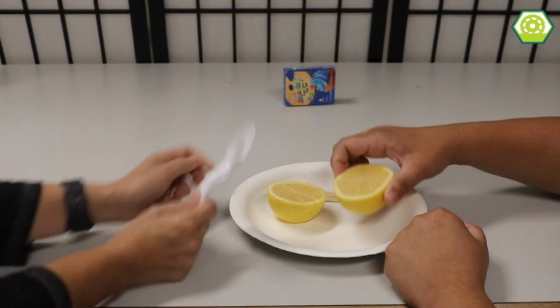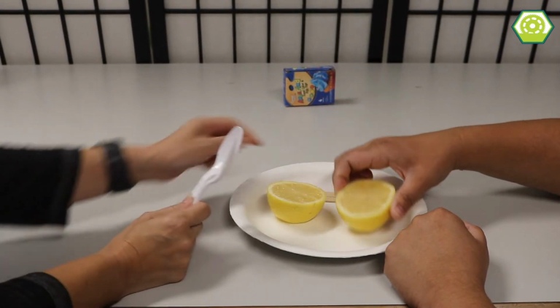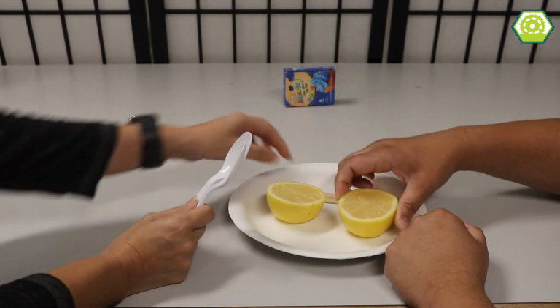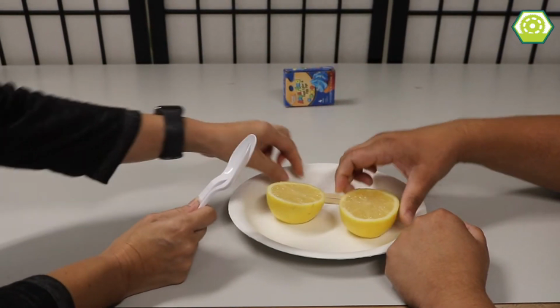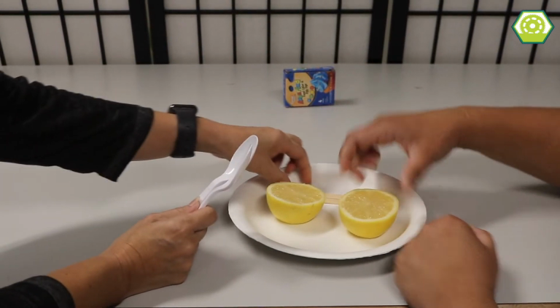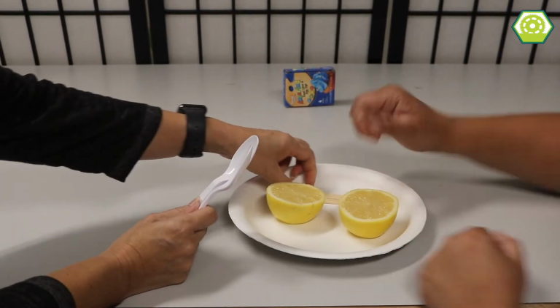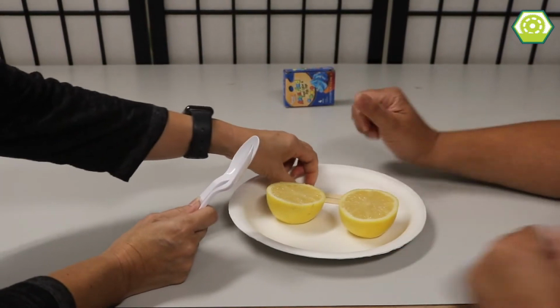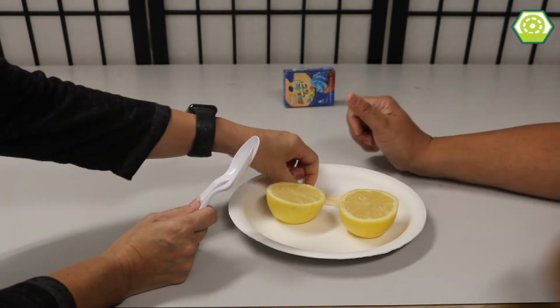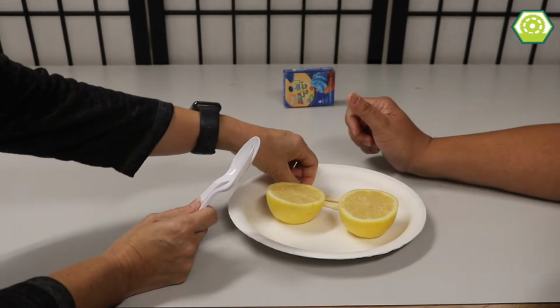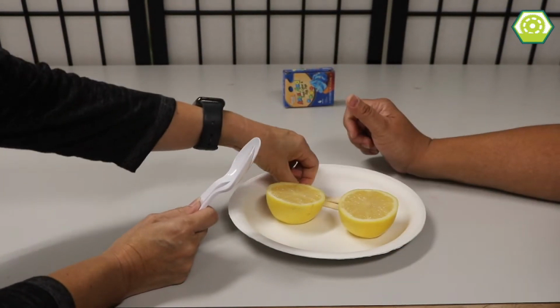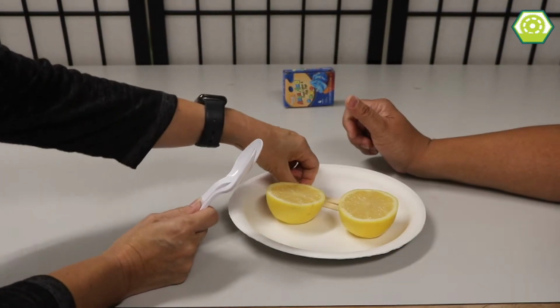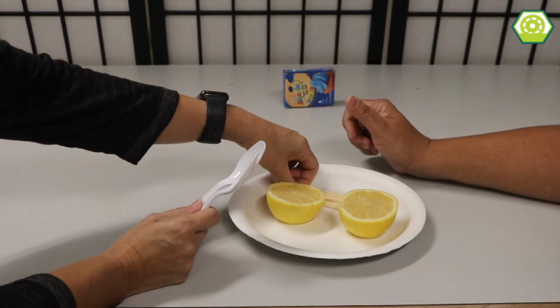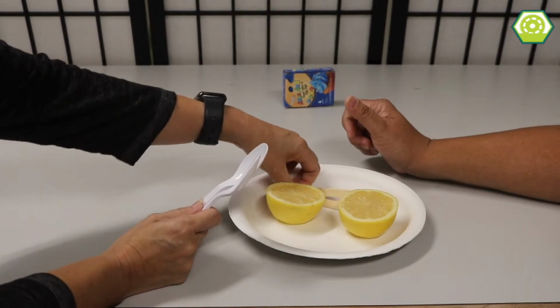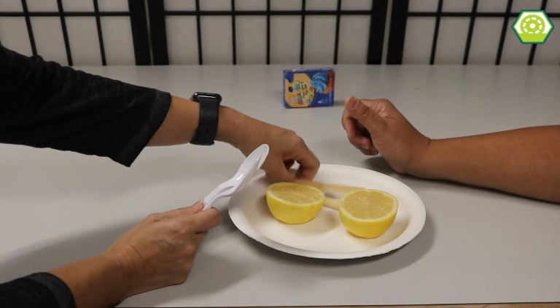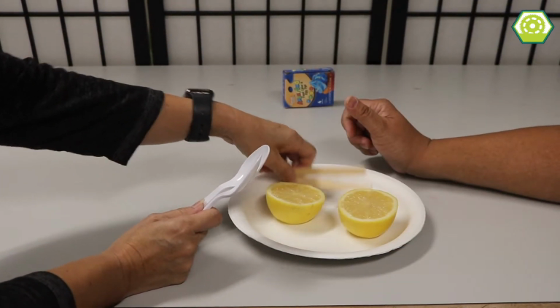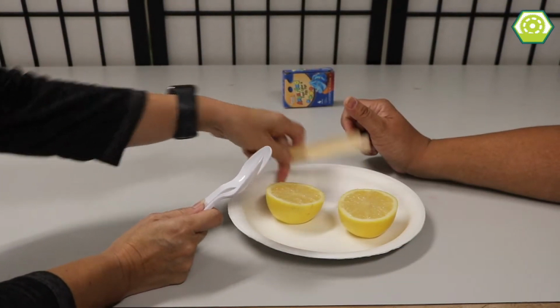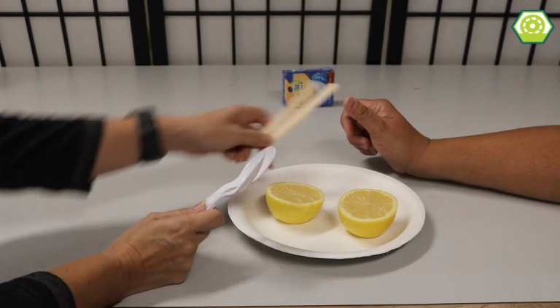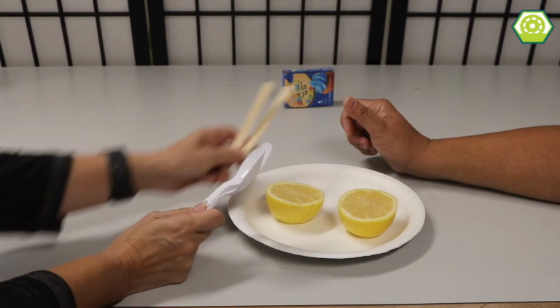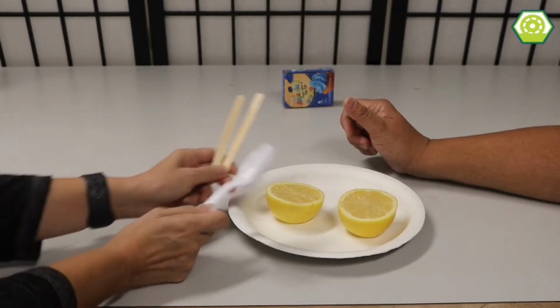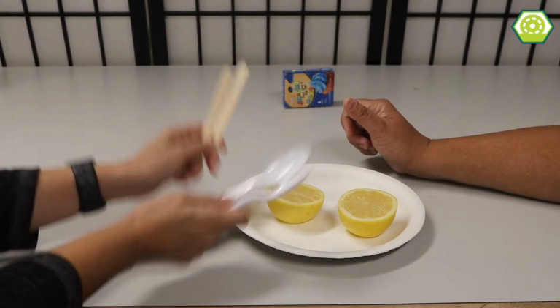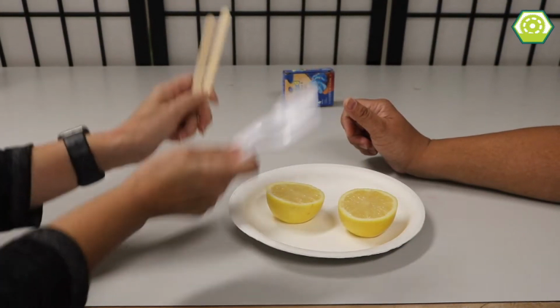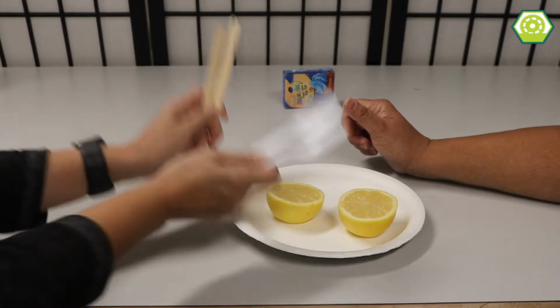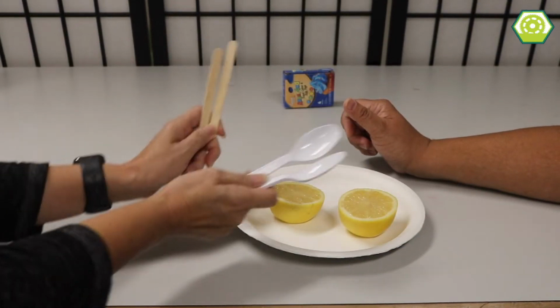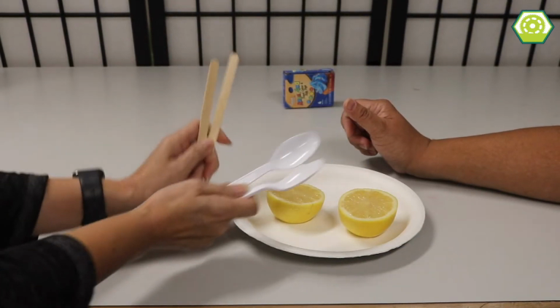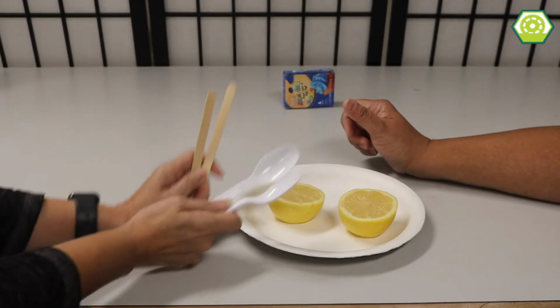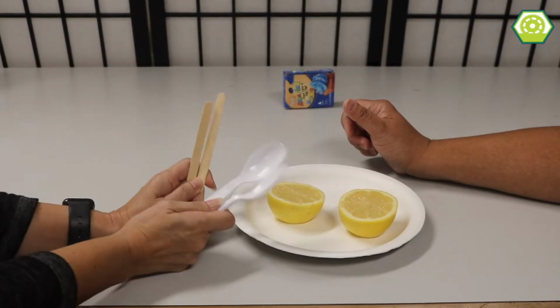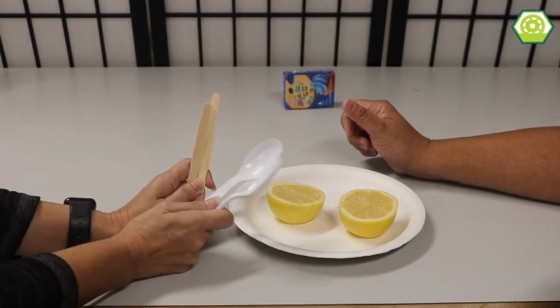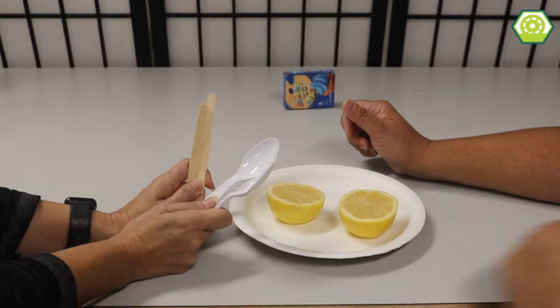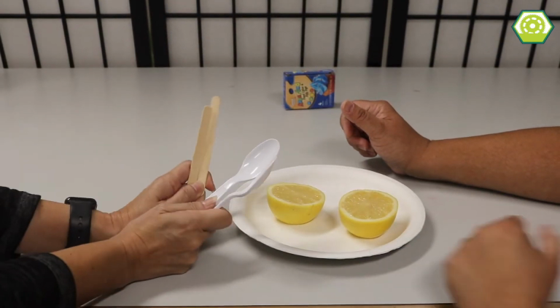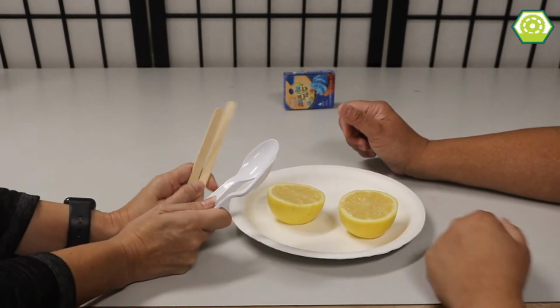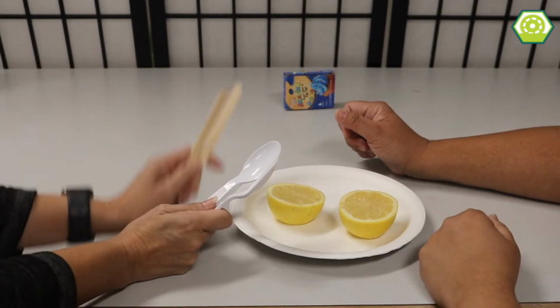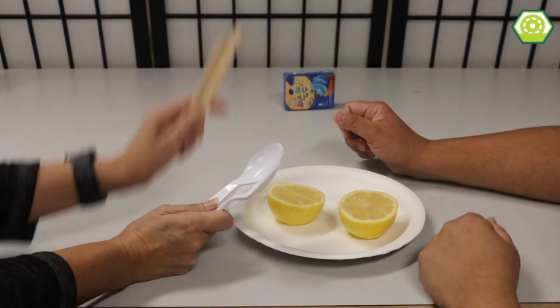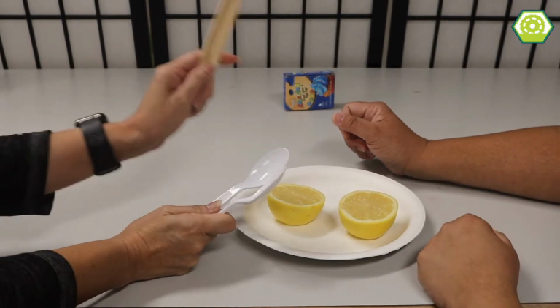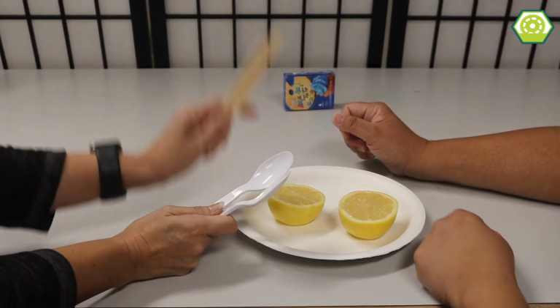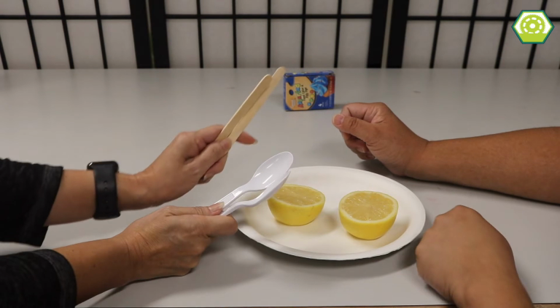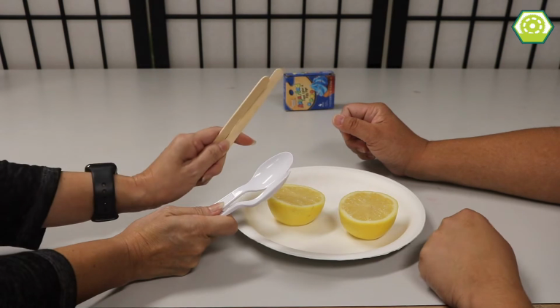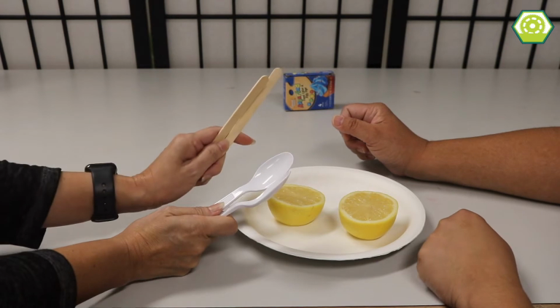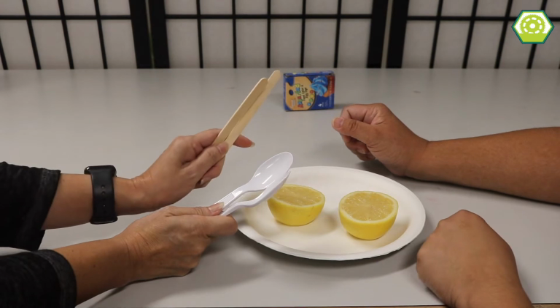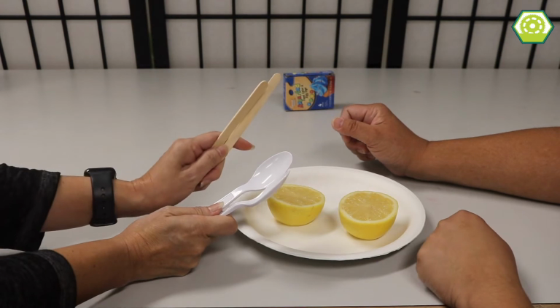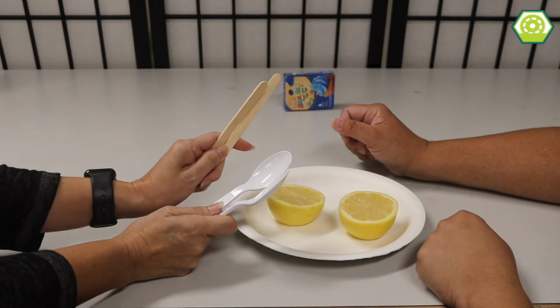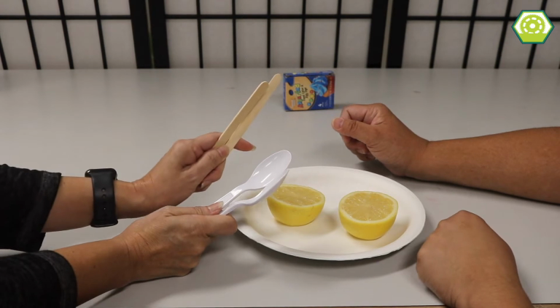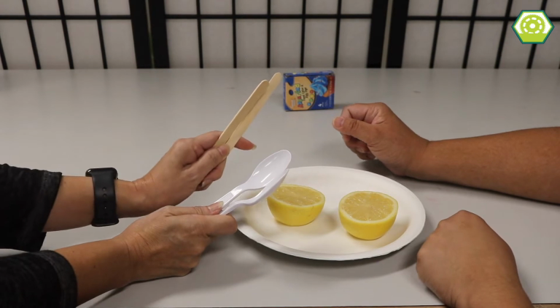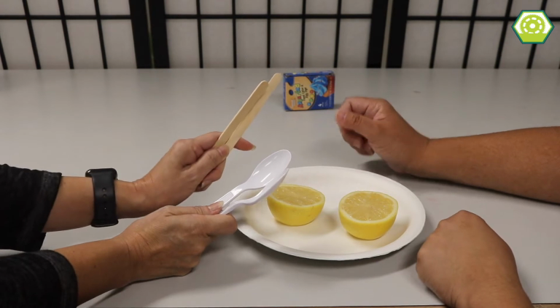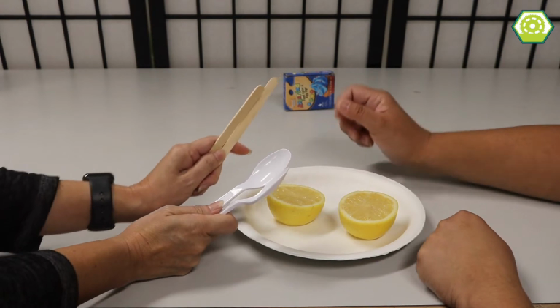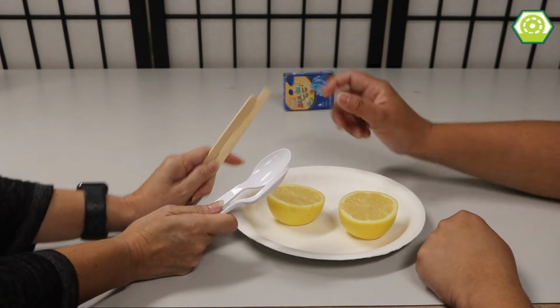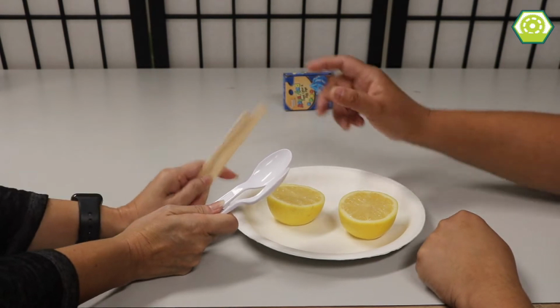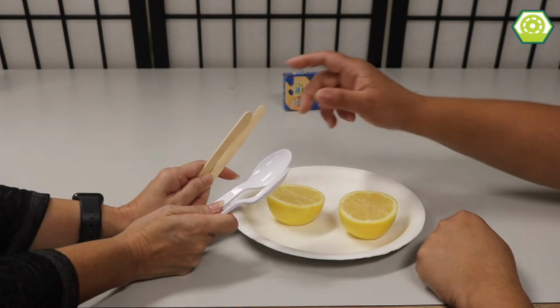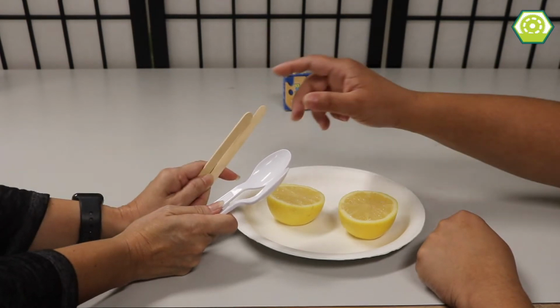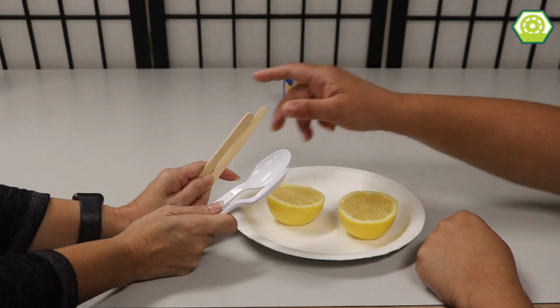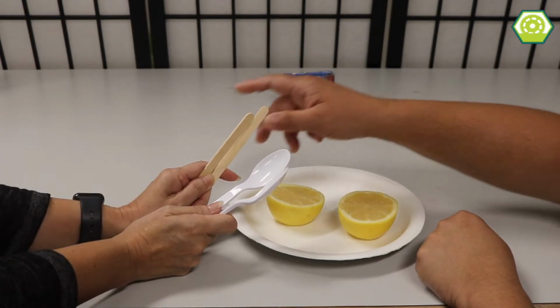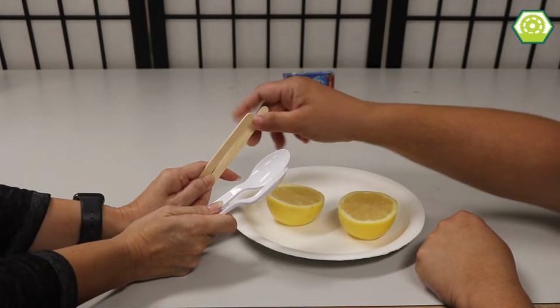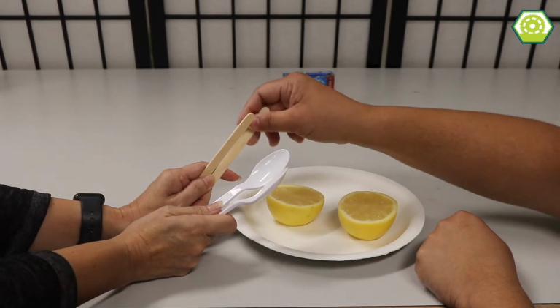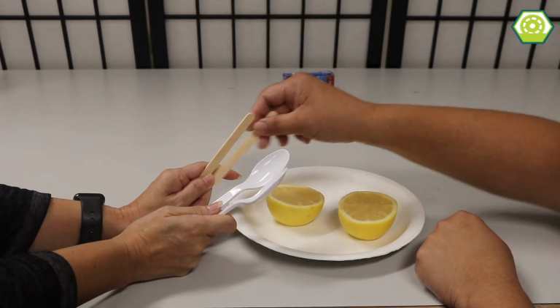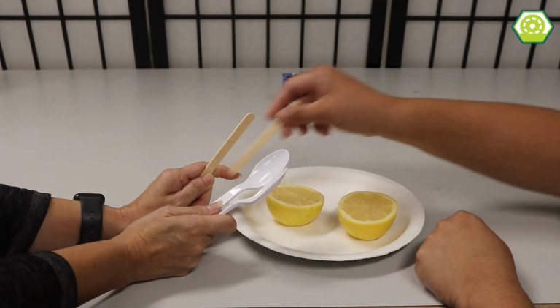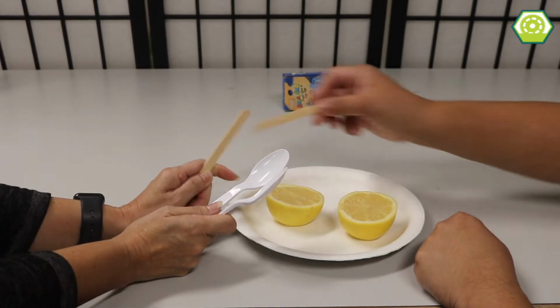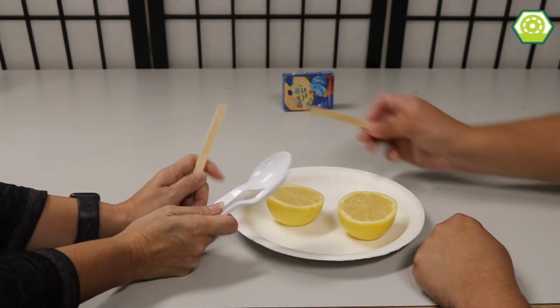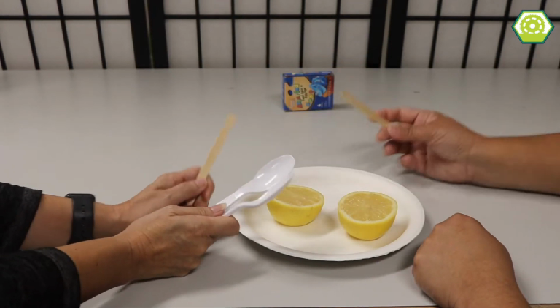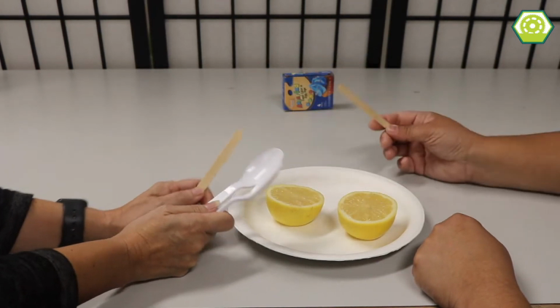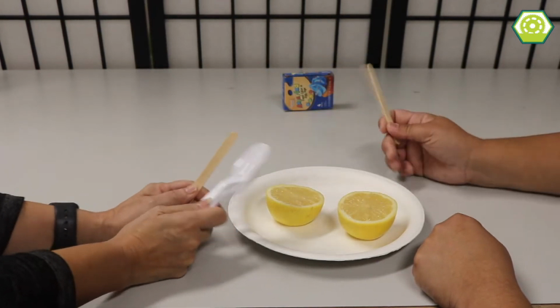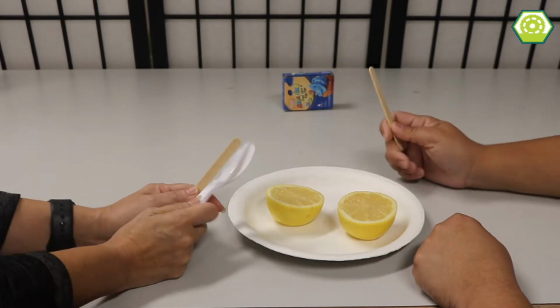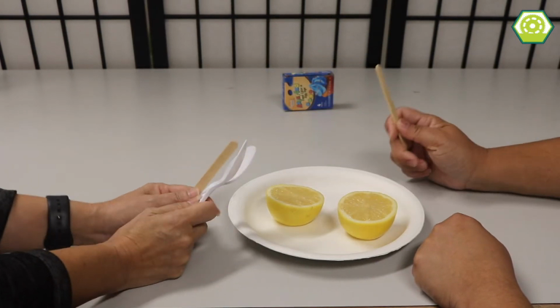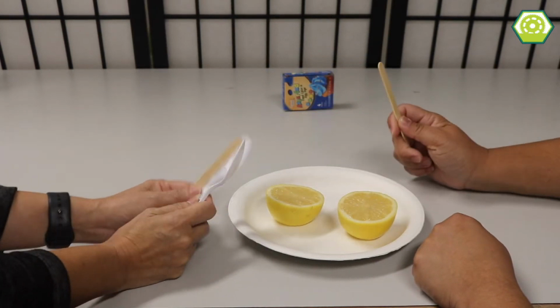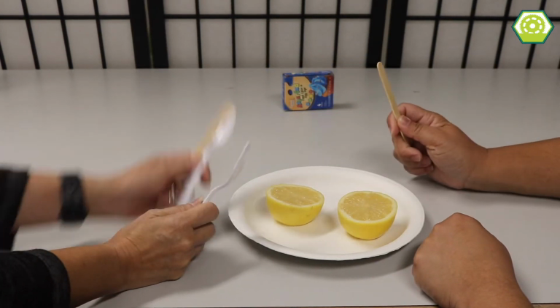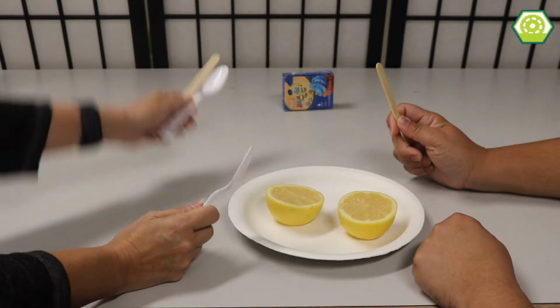So we can either use spoons or a craft stick. I'll go with a craft stick. Okay, I'll use a spoon.